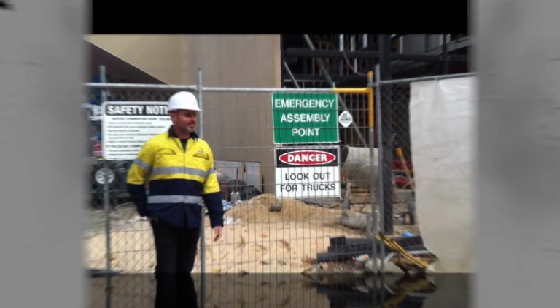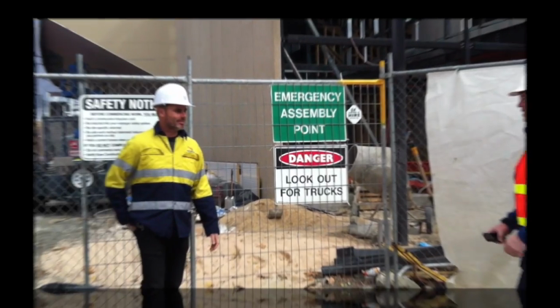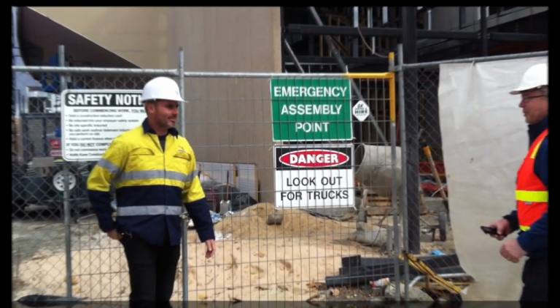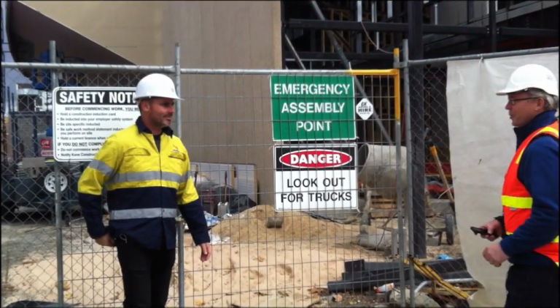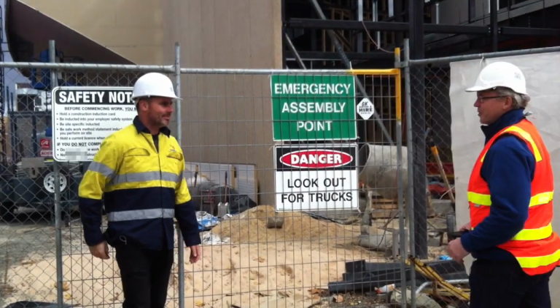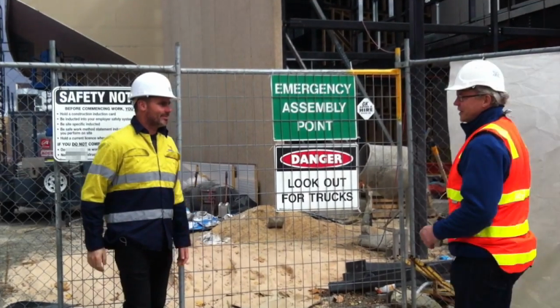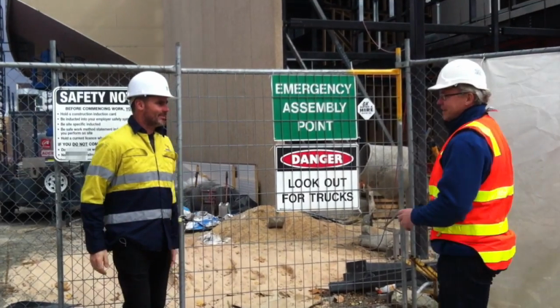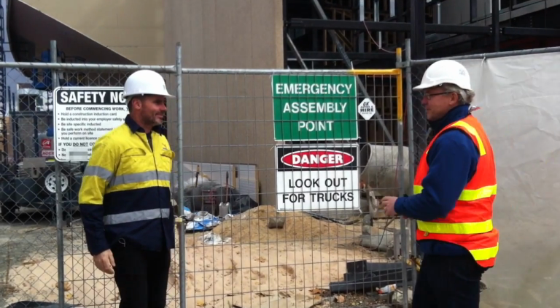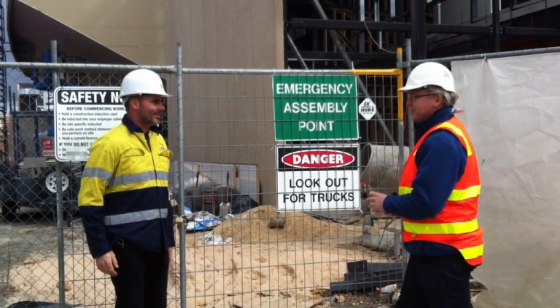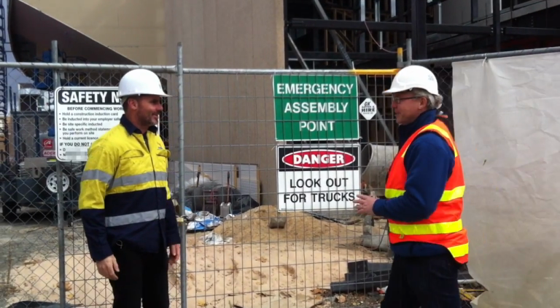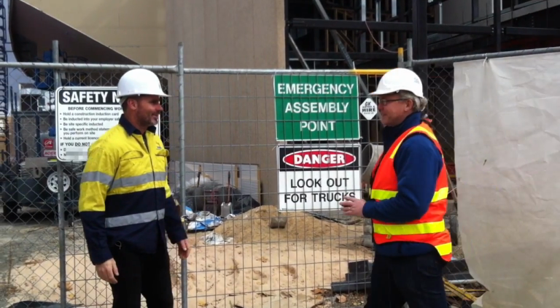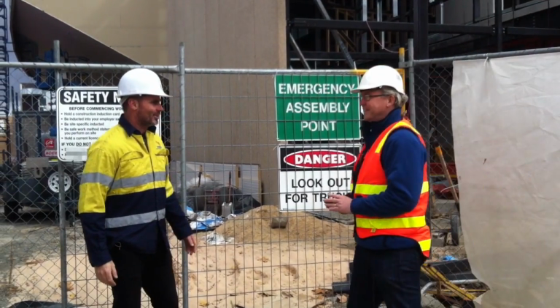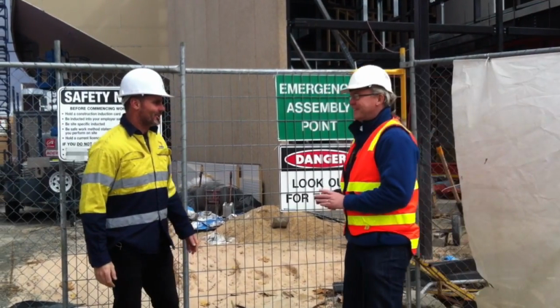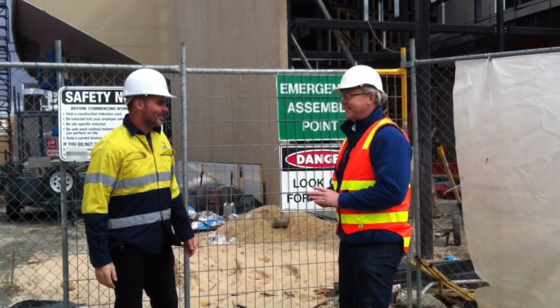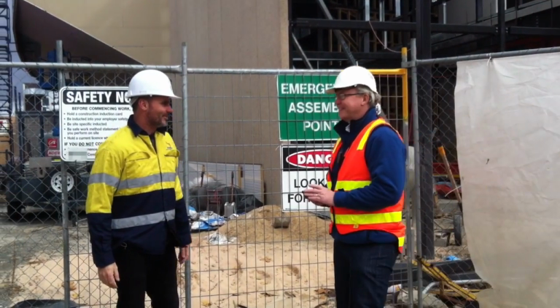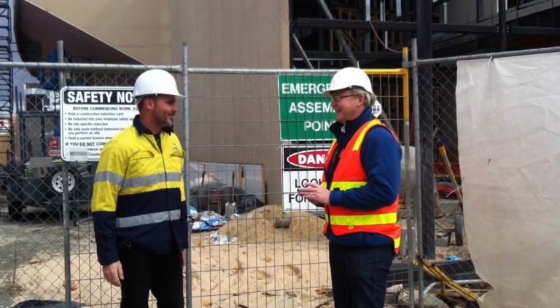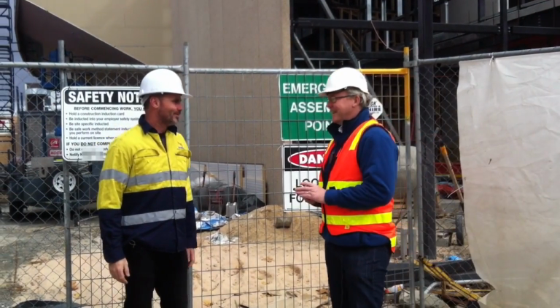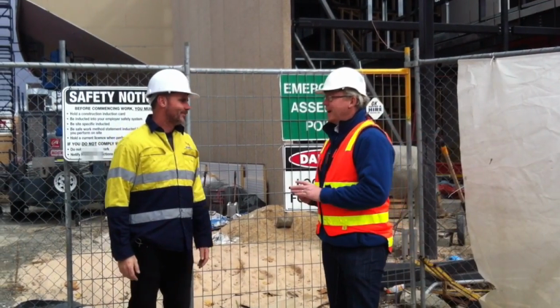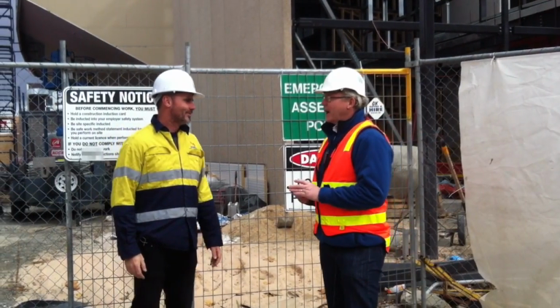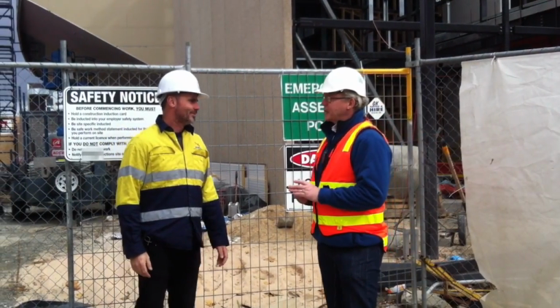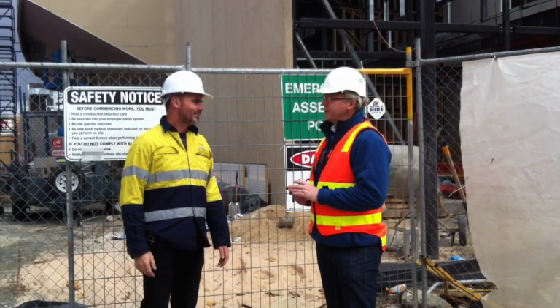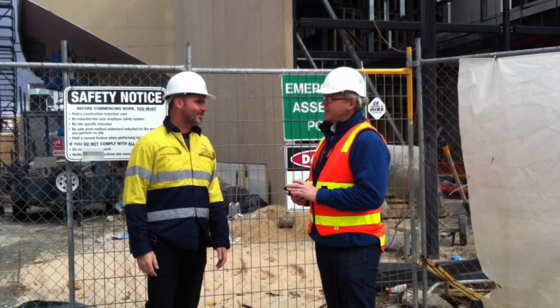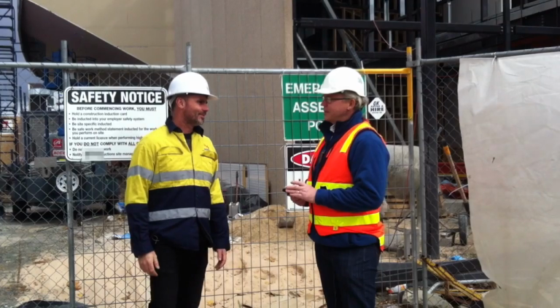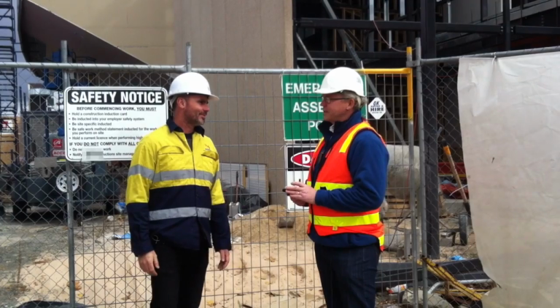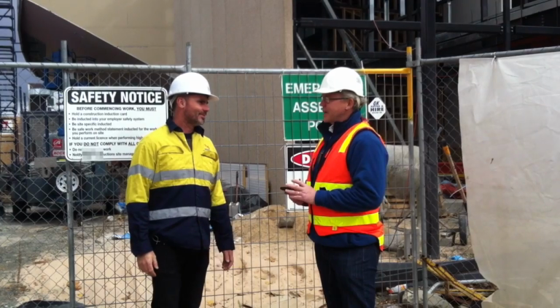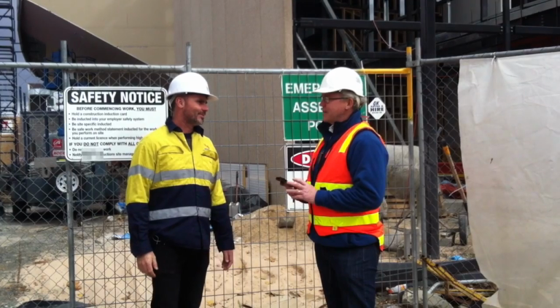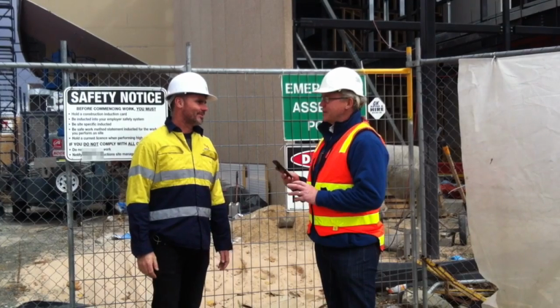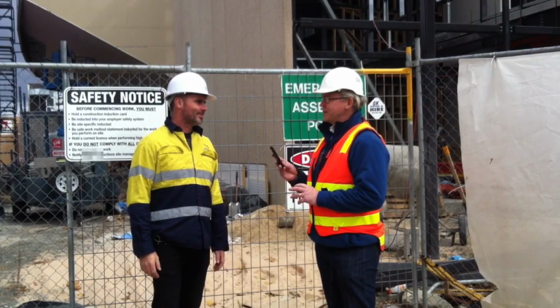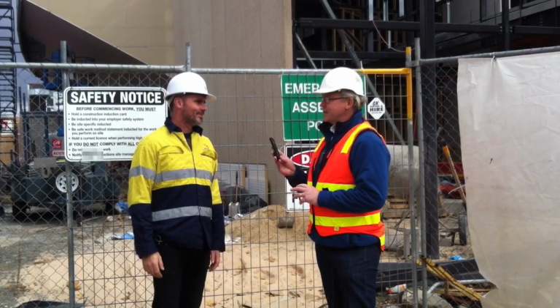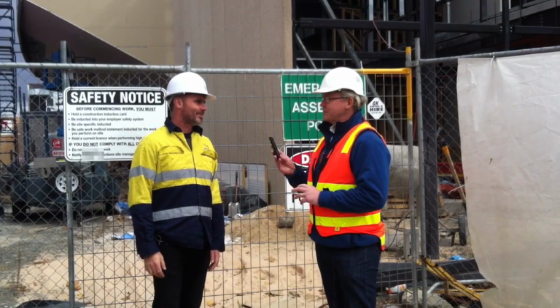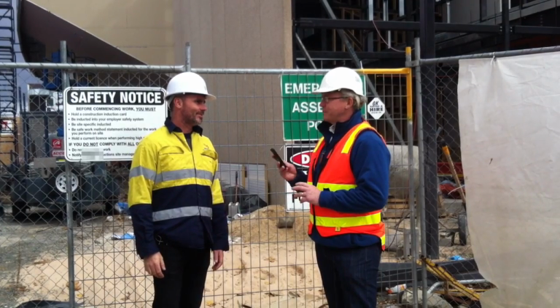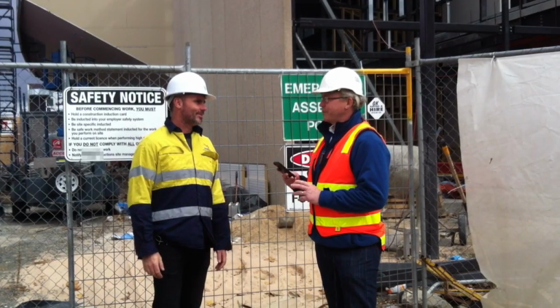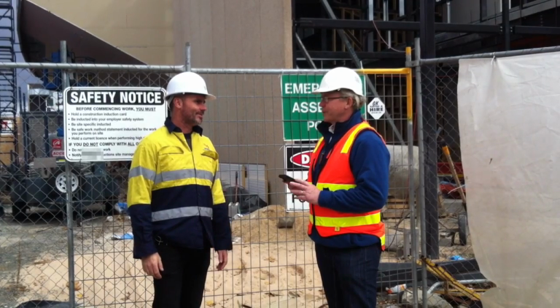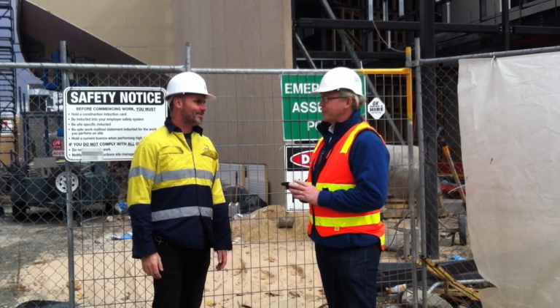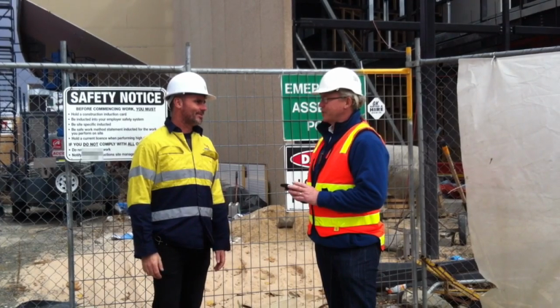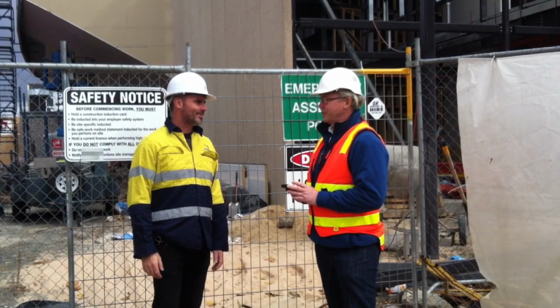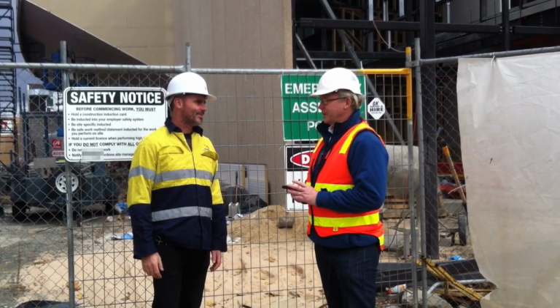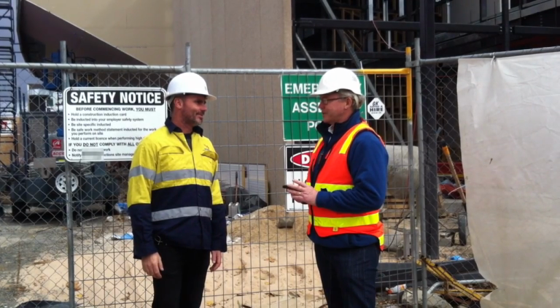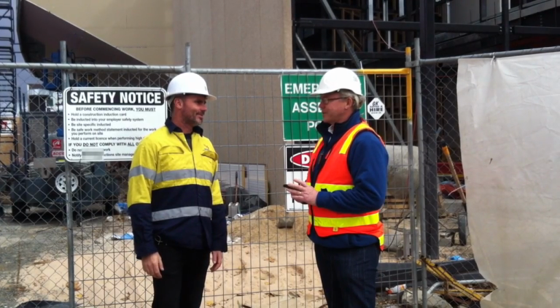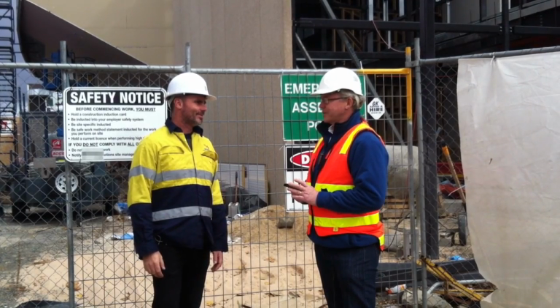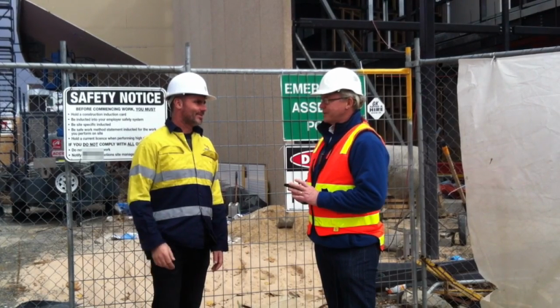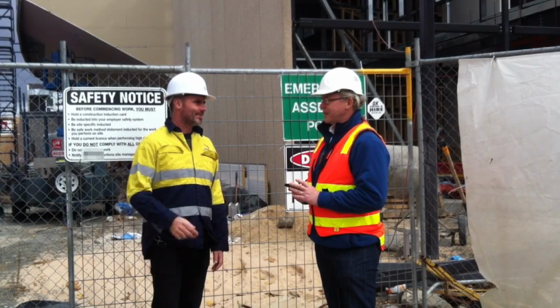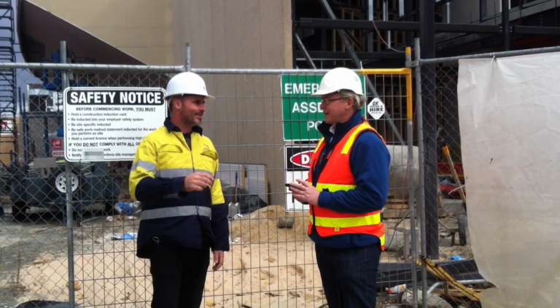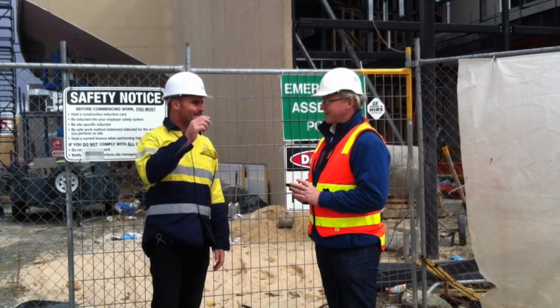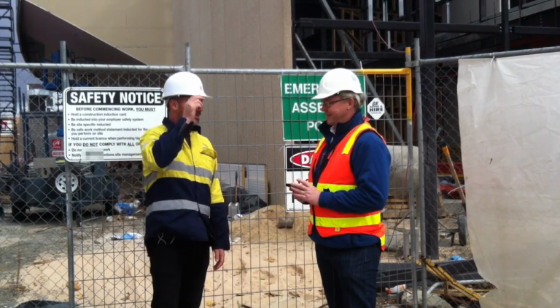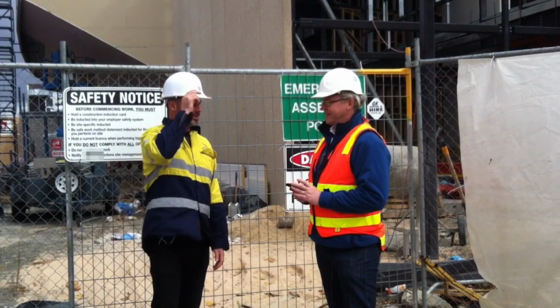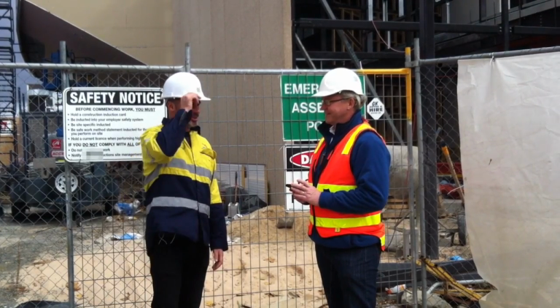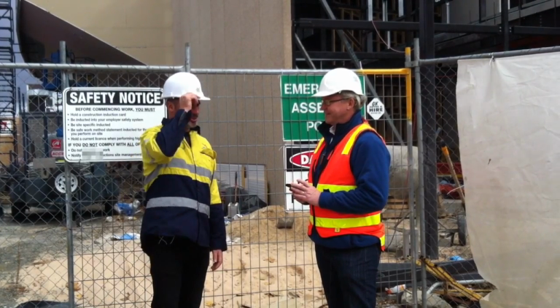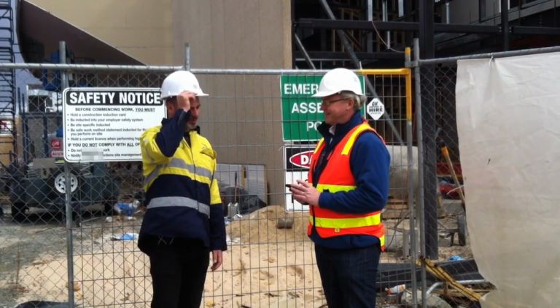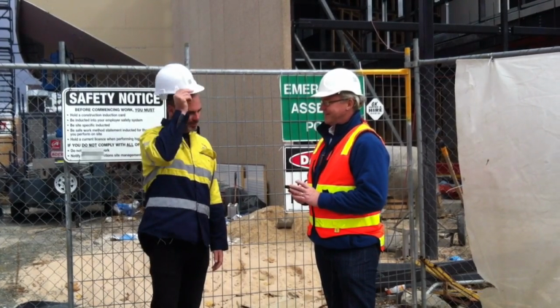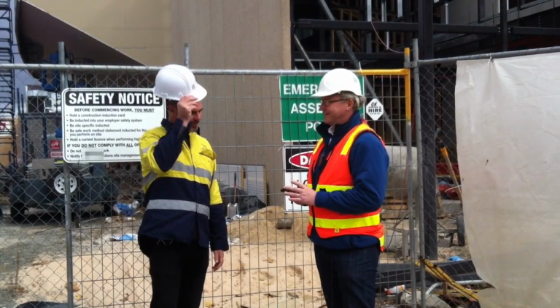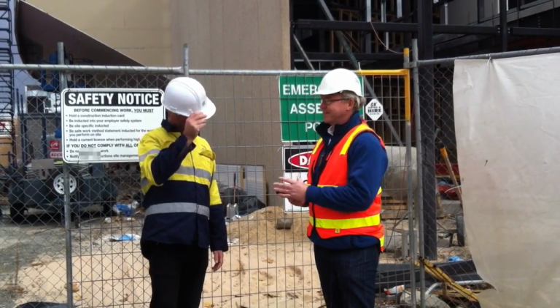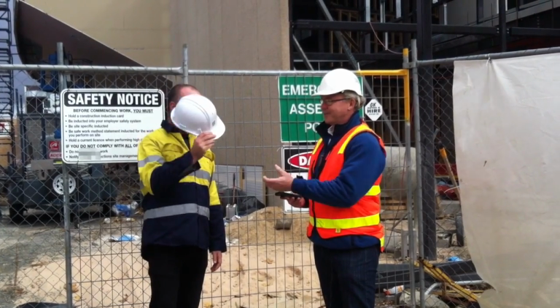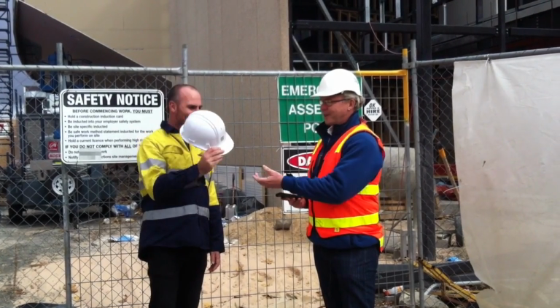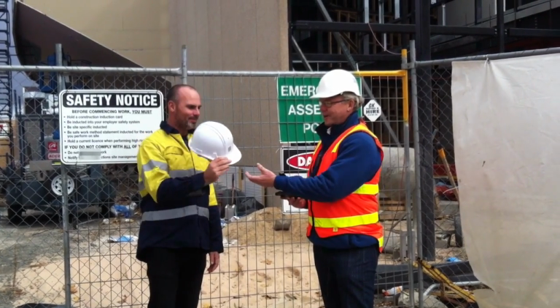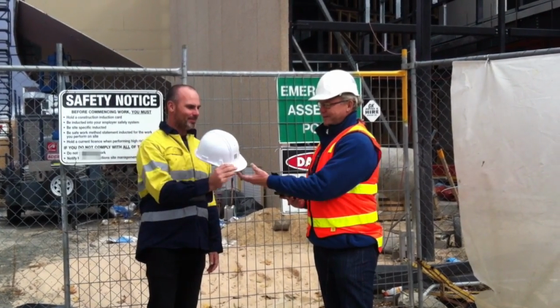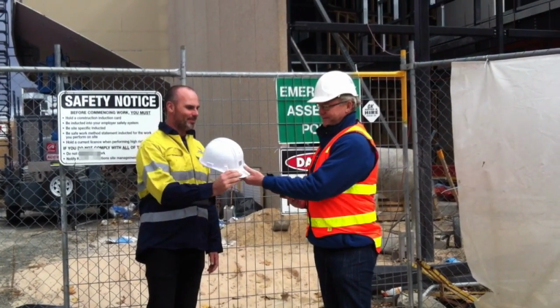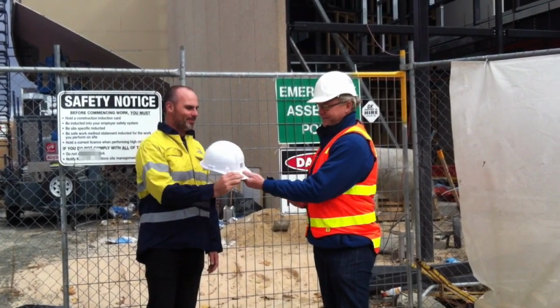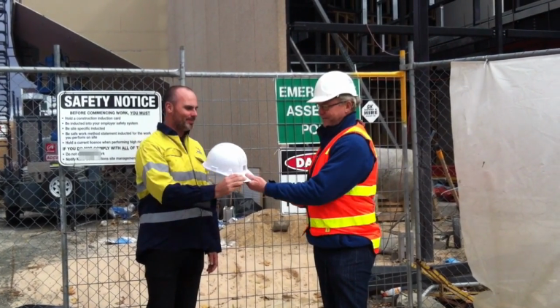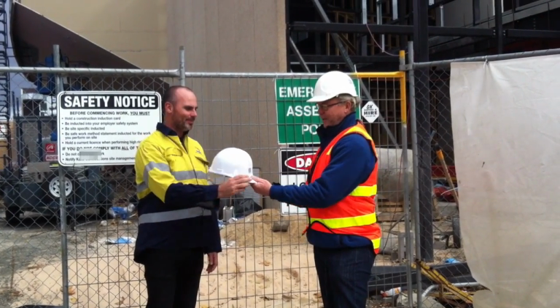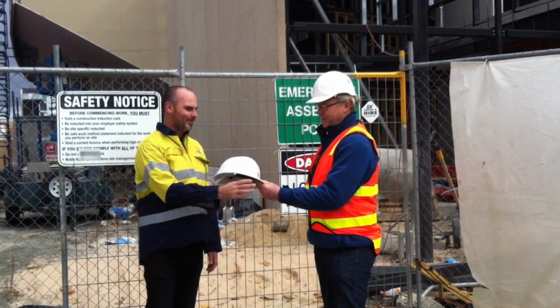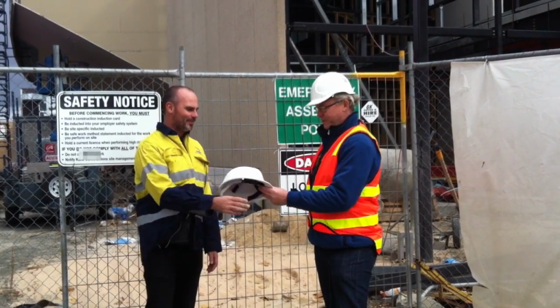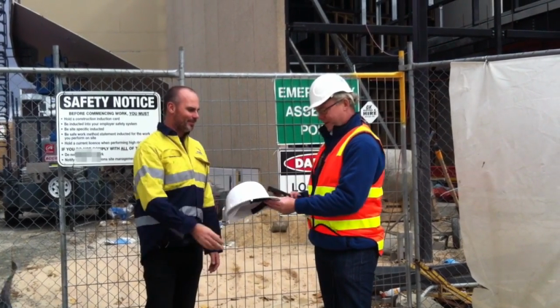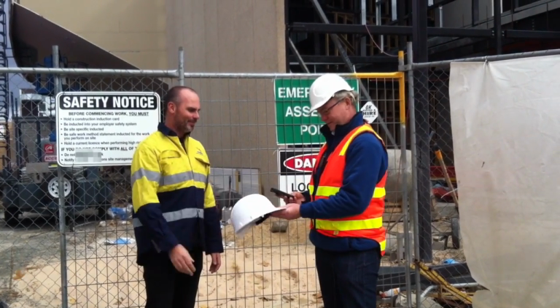G'day Warren, how are you doing? Good. I just need to scan your ticket before I let you be on site today. Sure. Great.